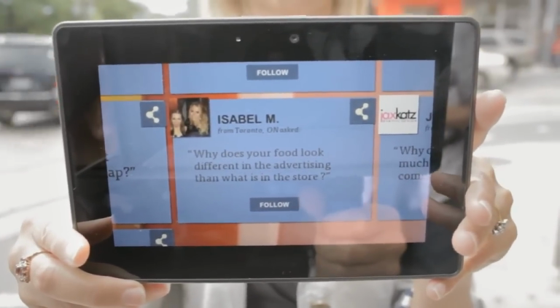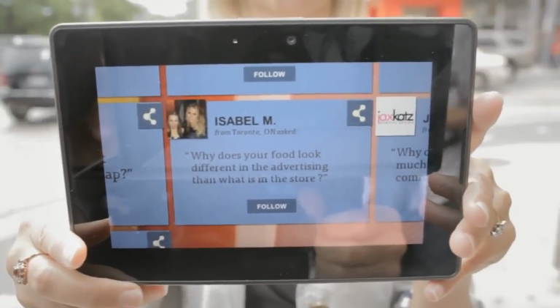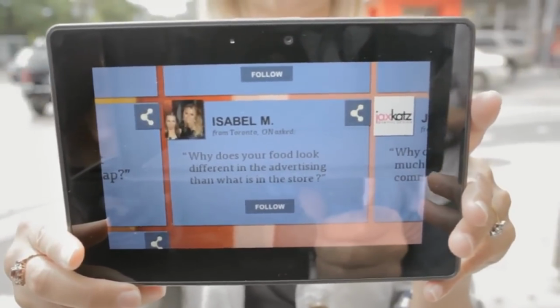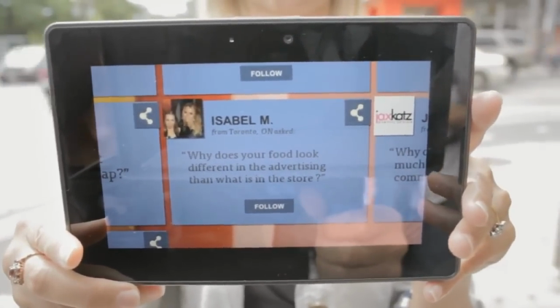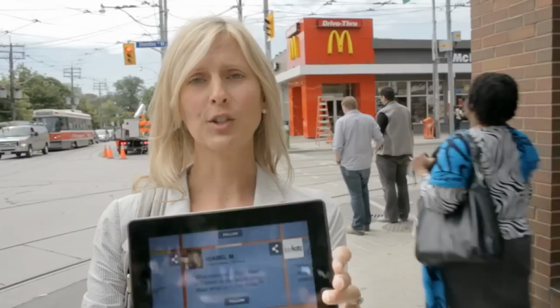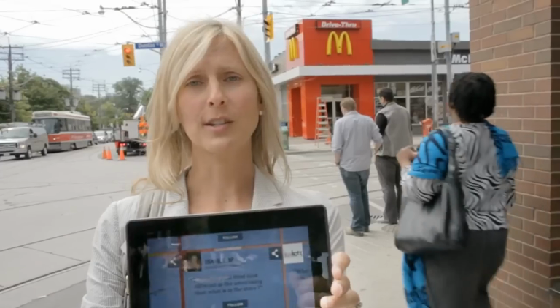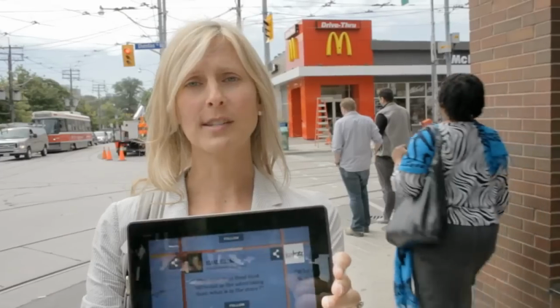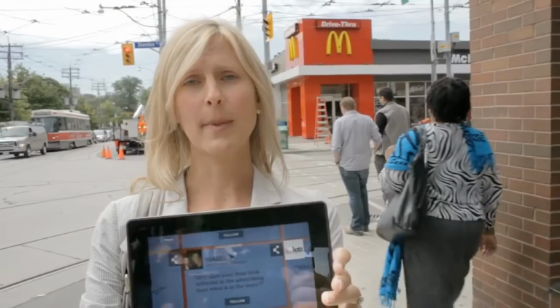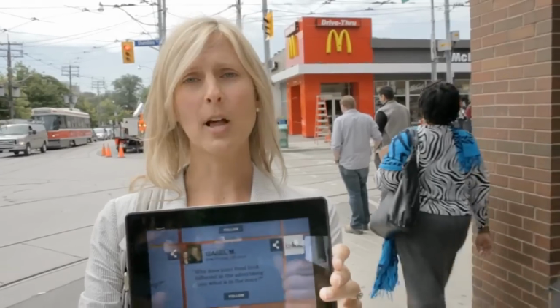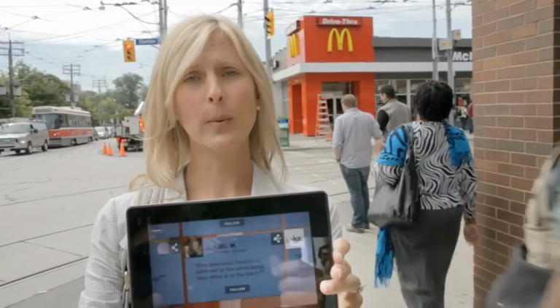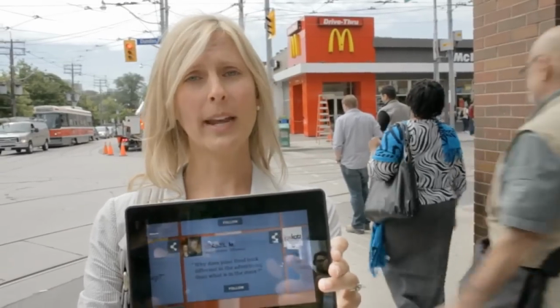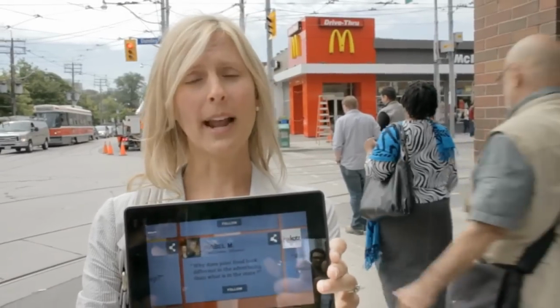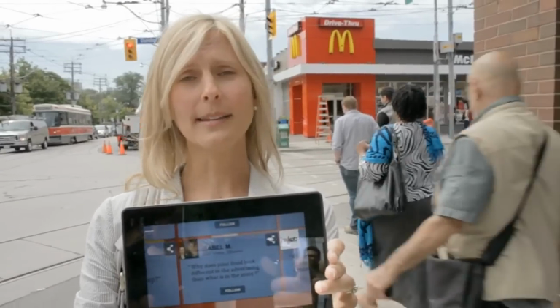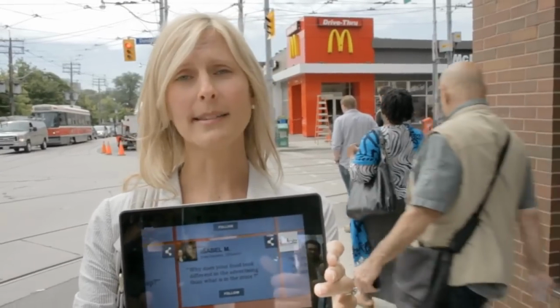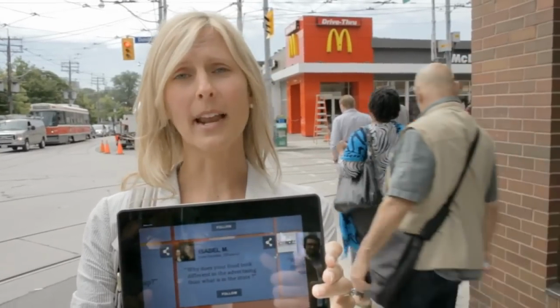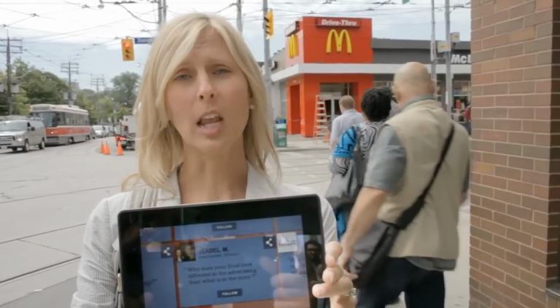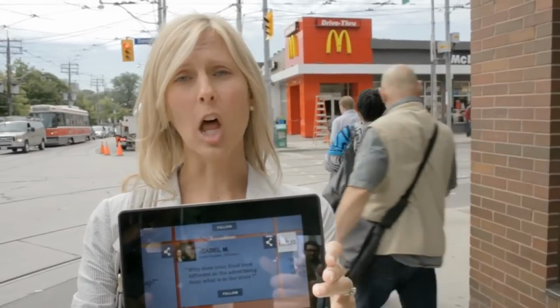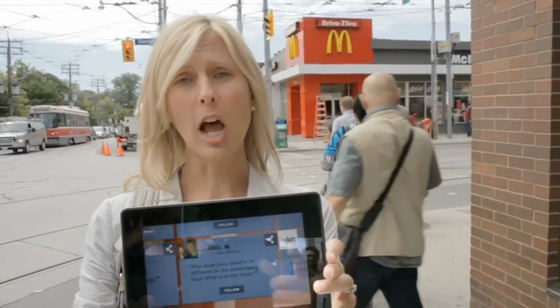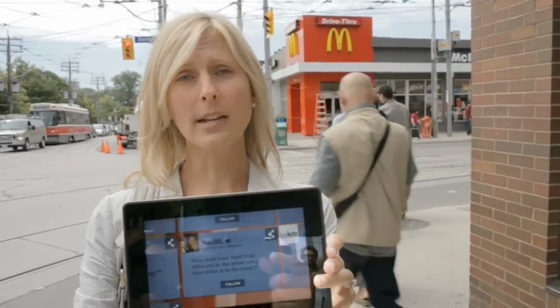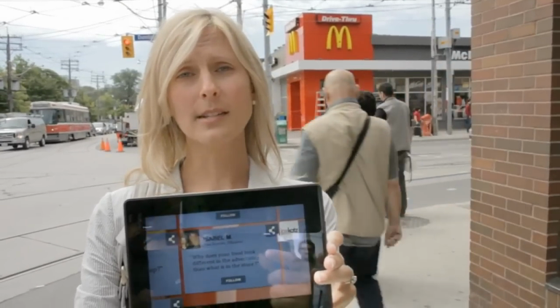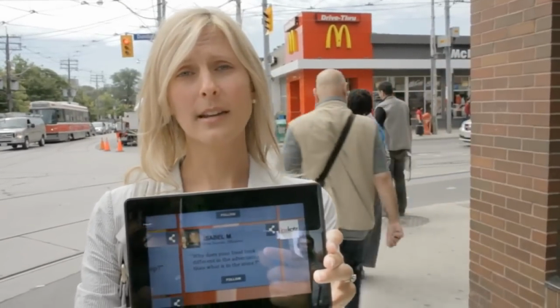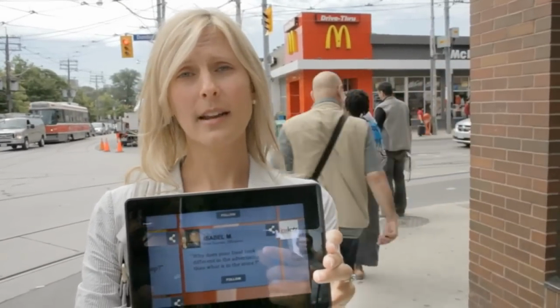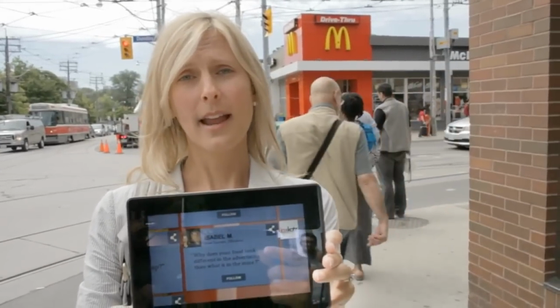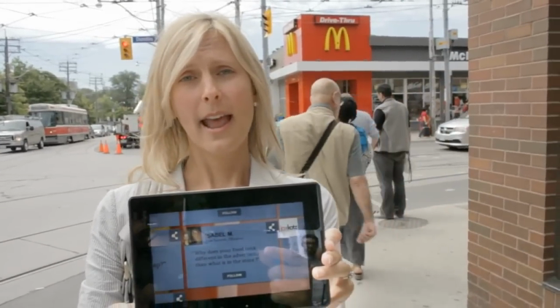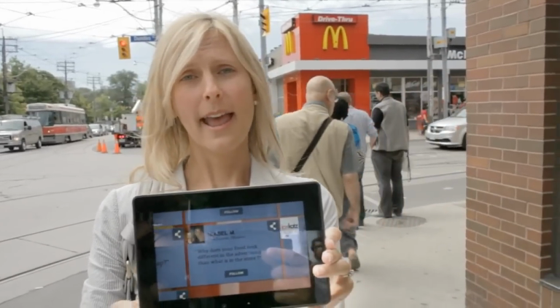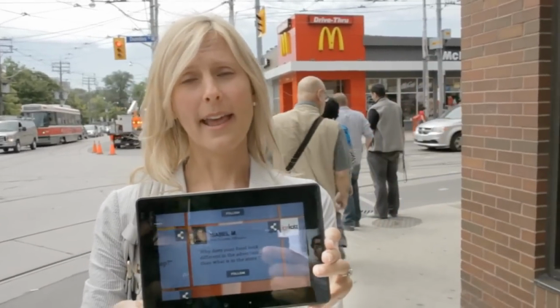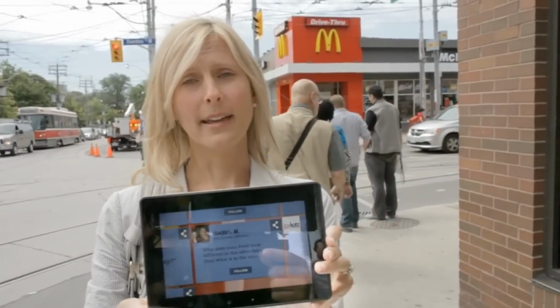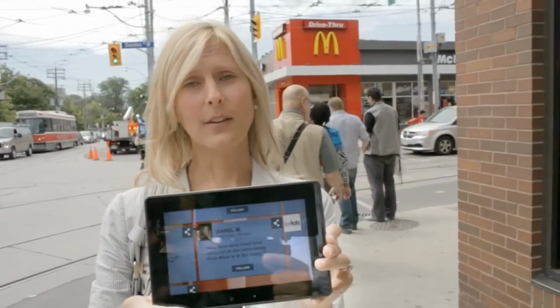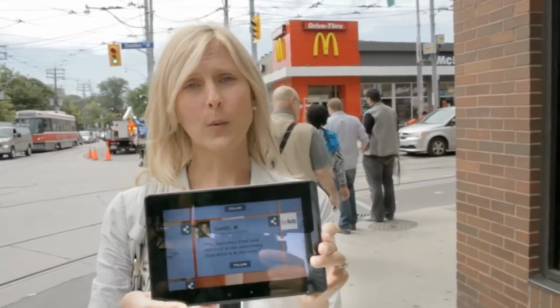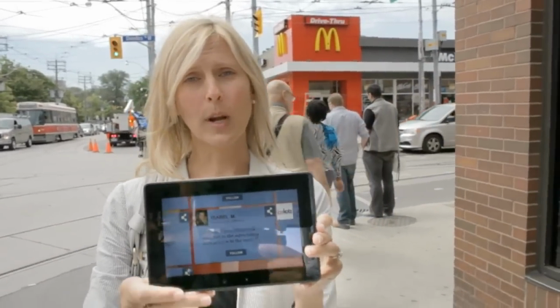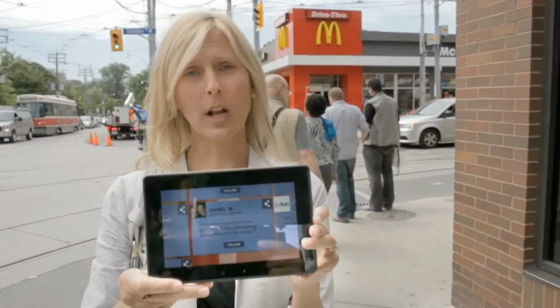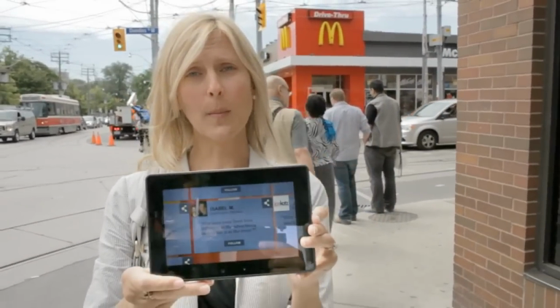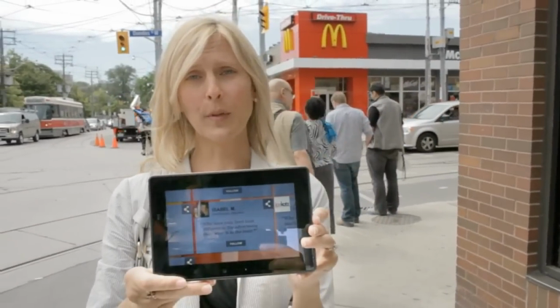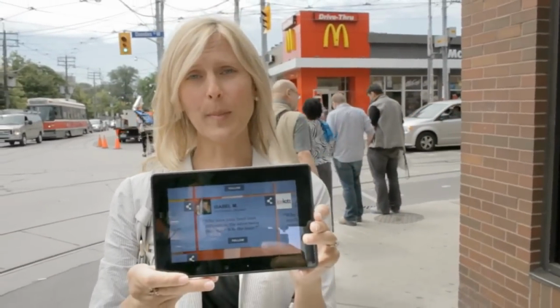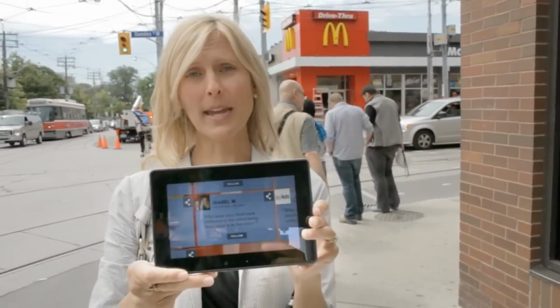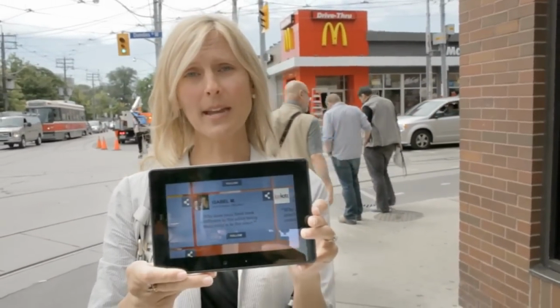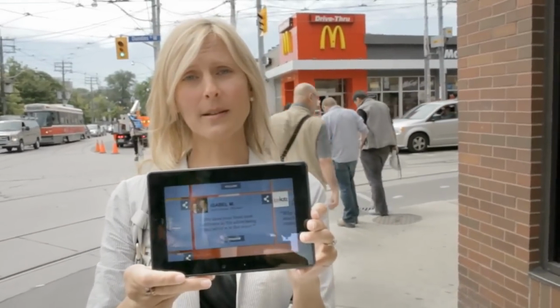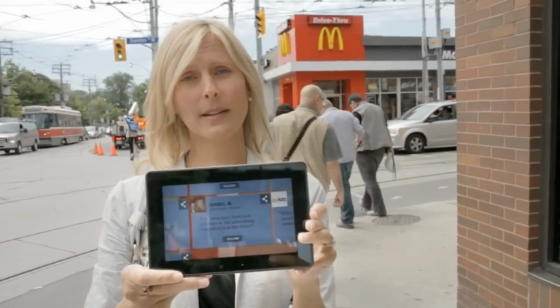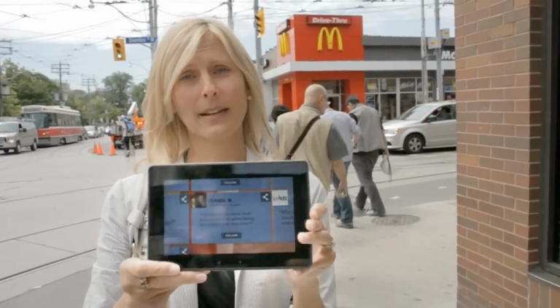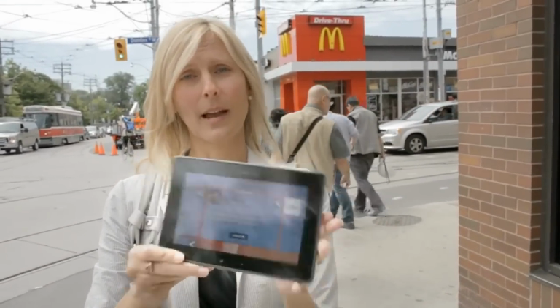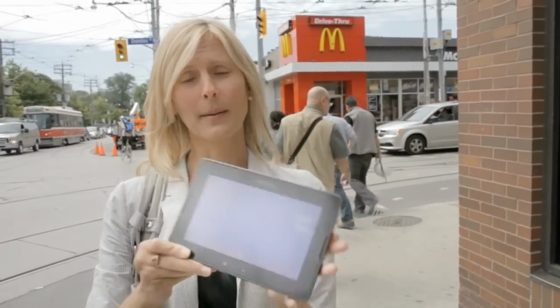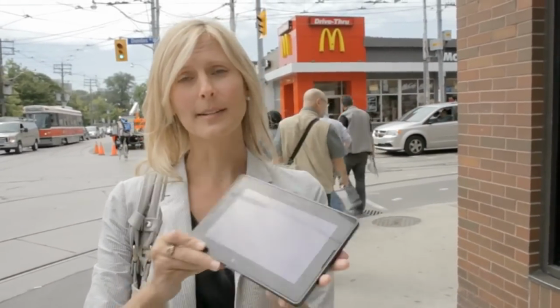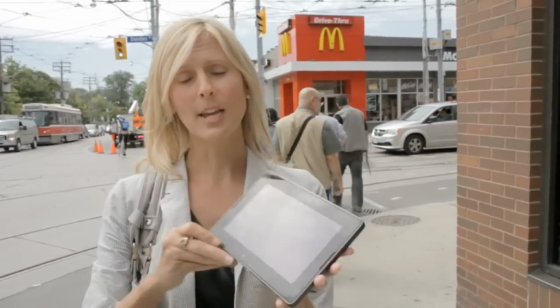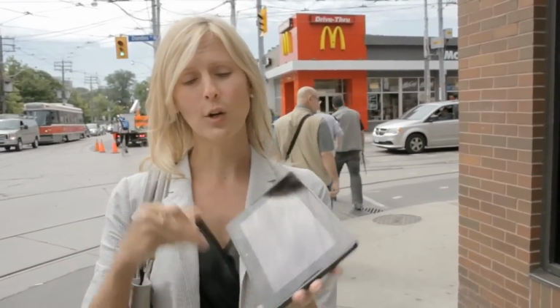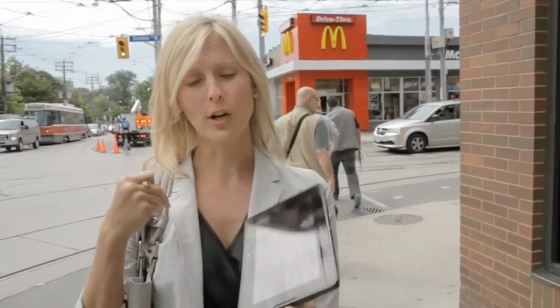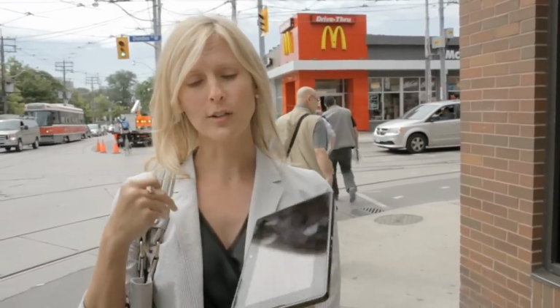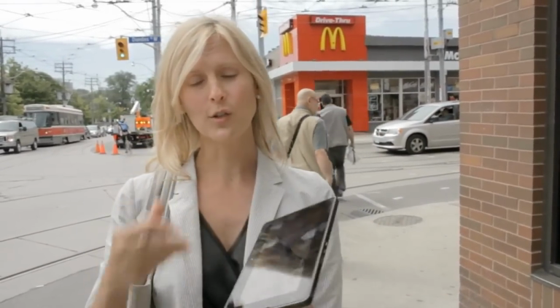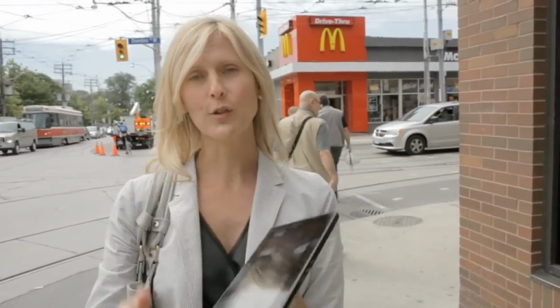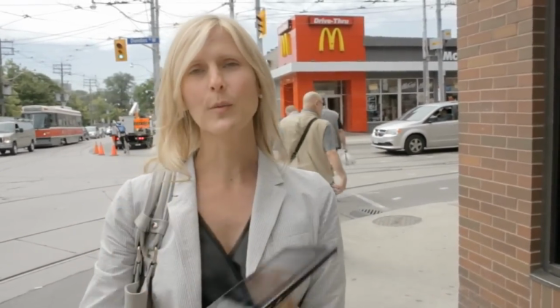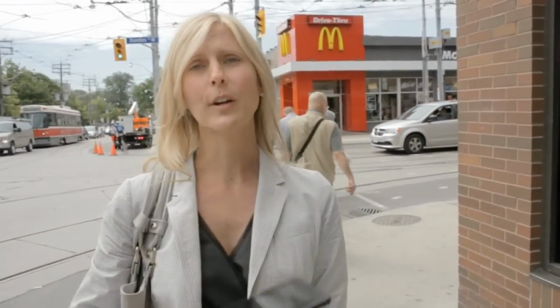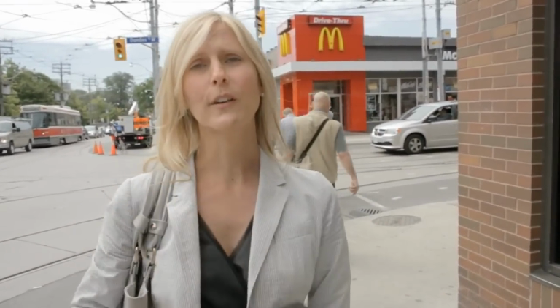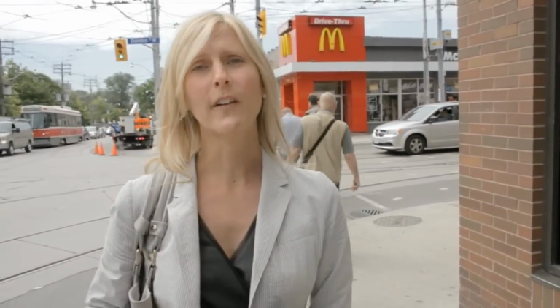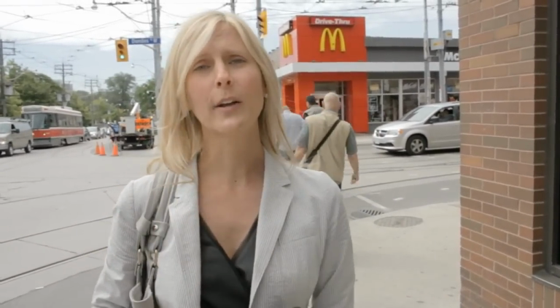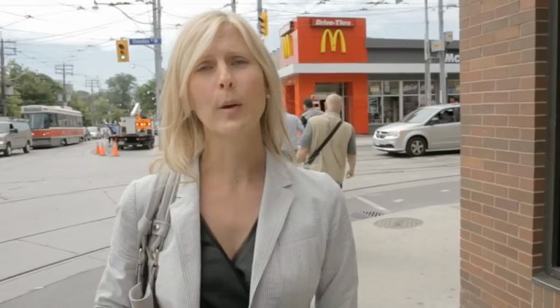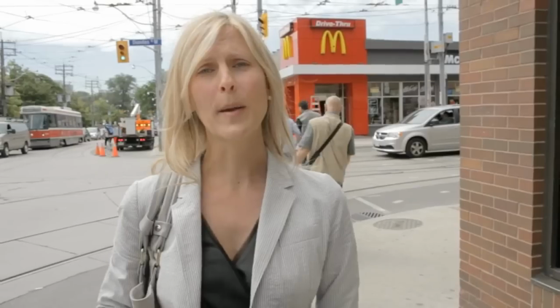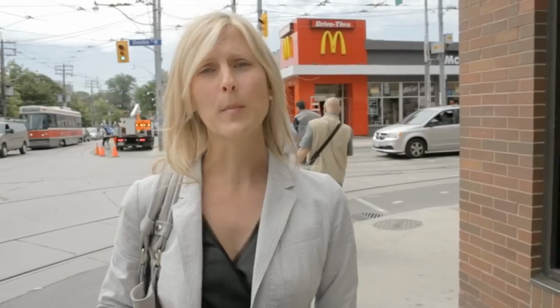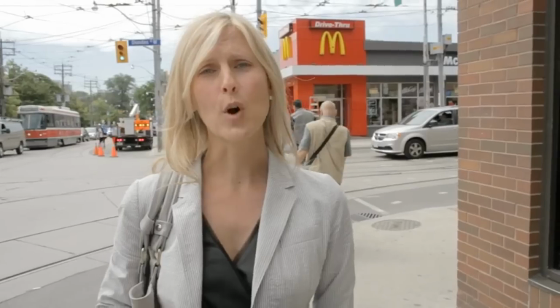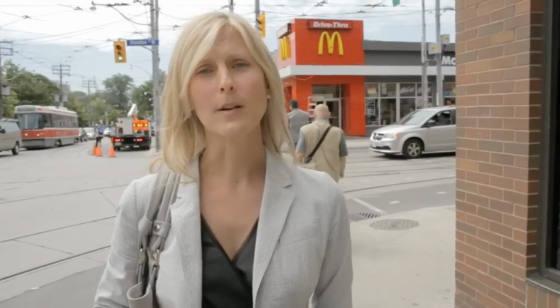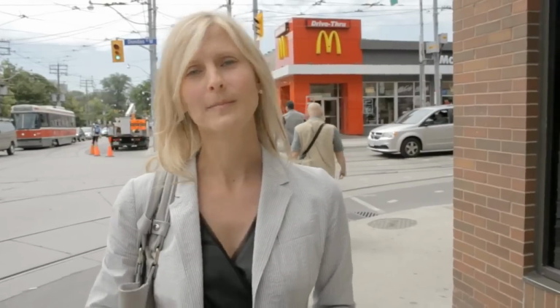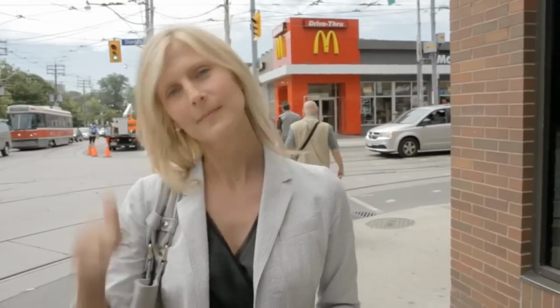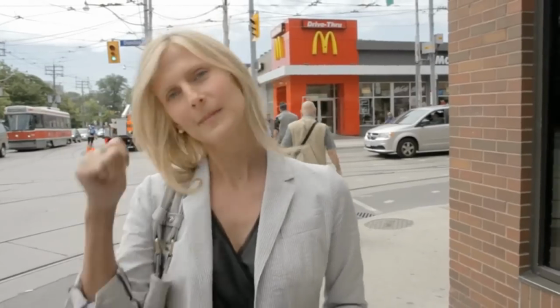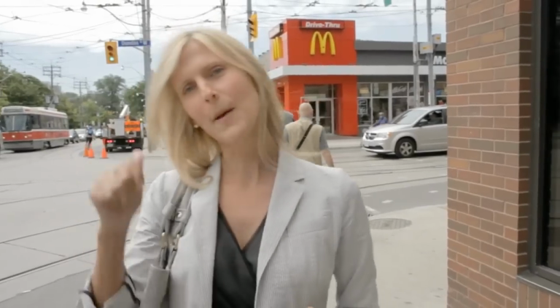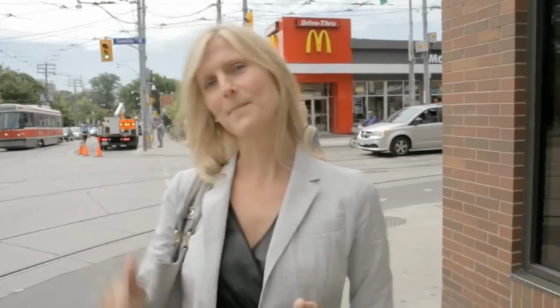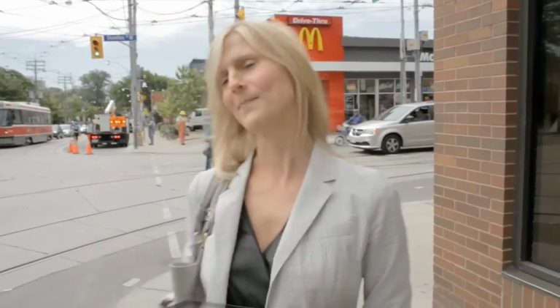It's a great question, Isabel — we get asked that a lot. And if you want to come with me, I'm going to take you across the street and we're going to find out a bit more. Come on.